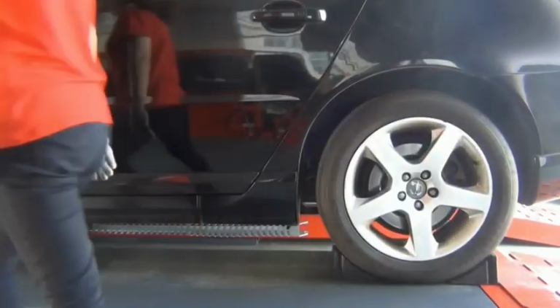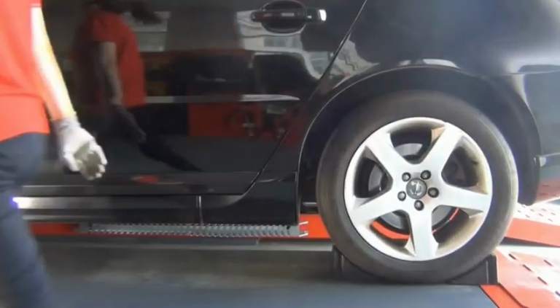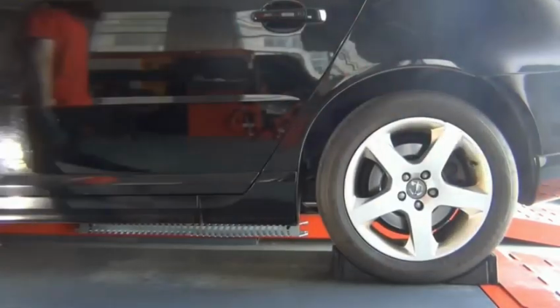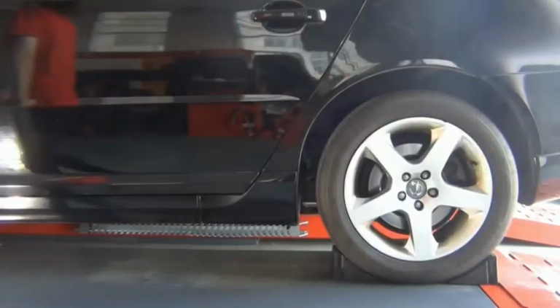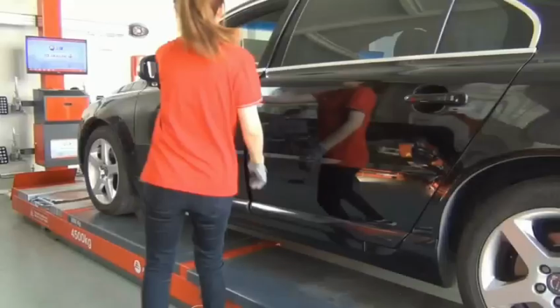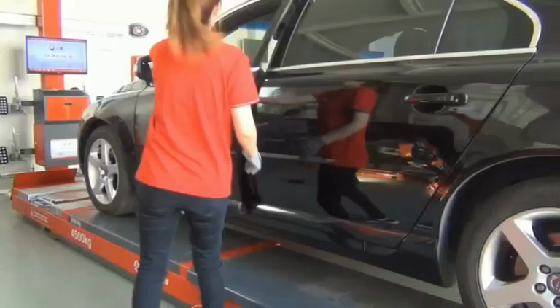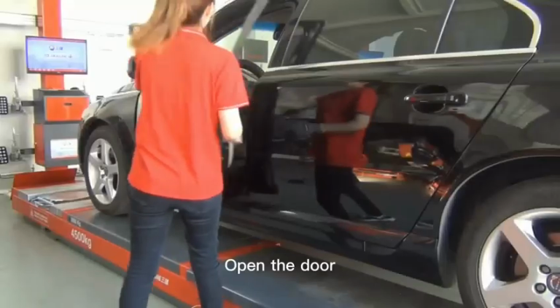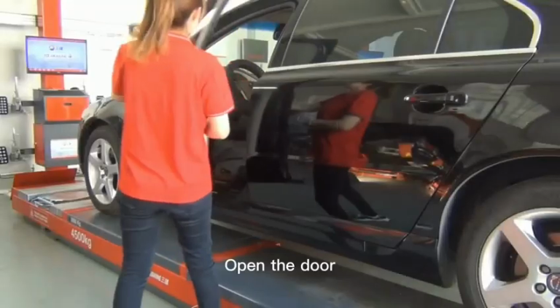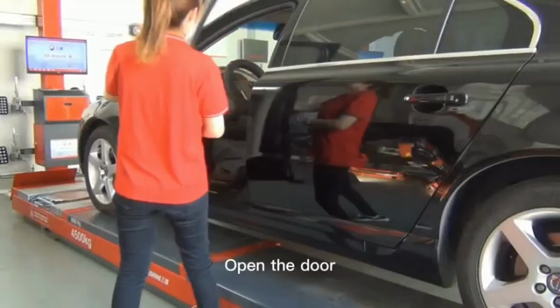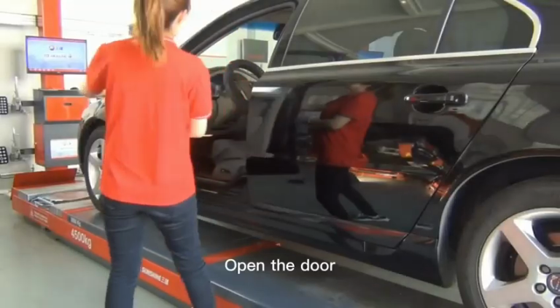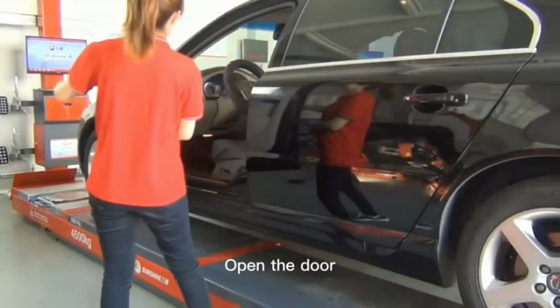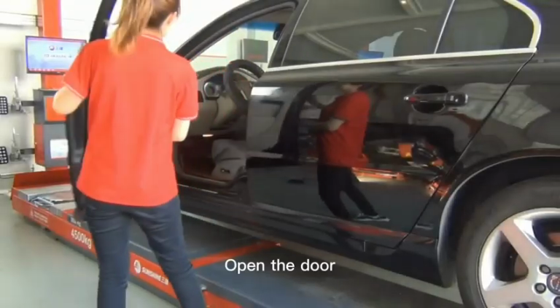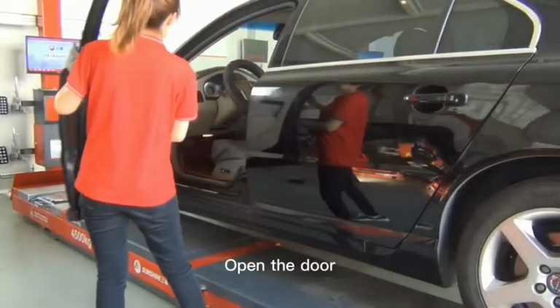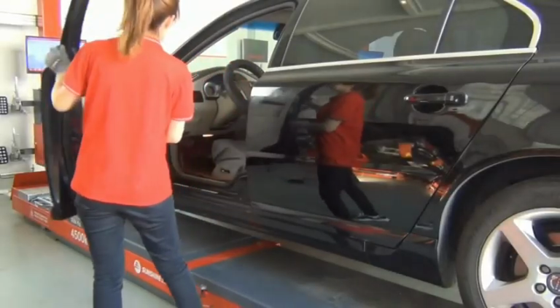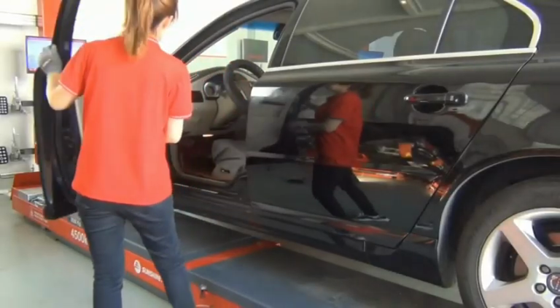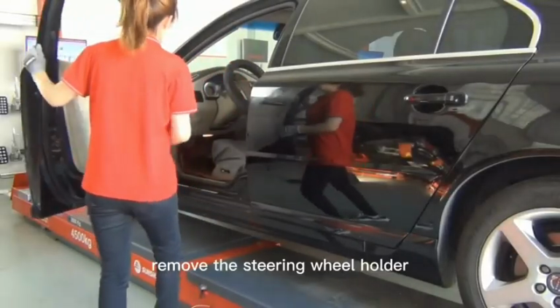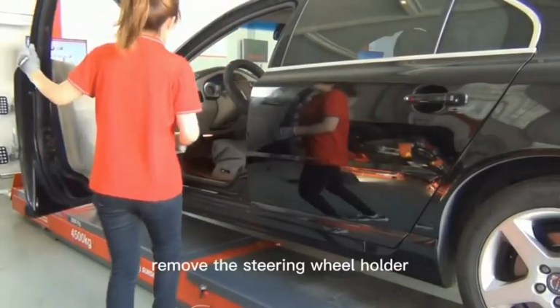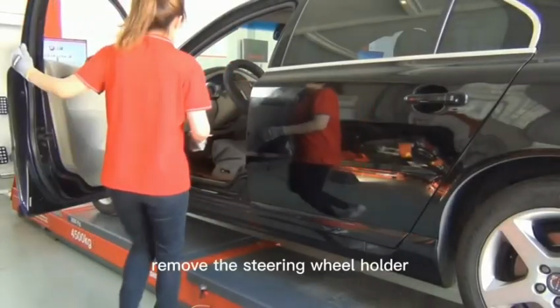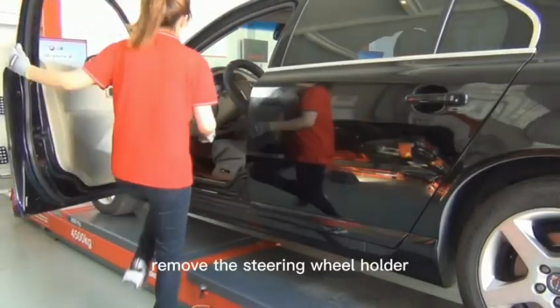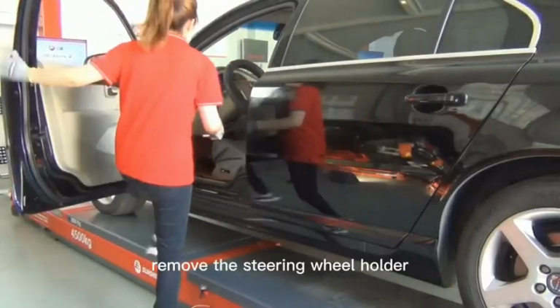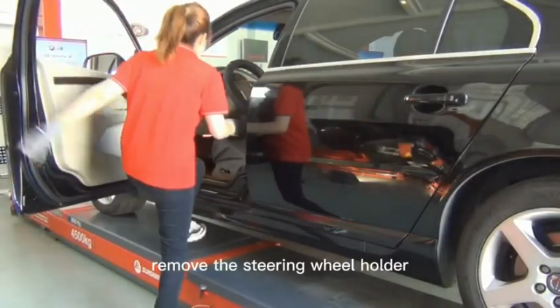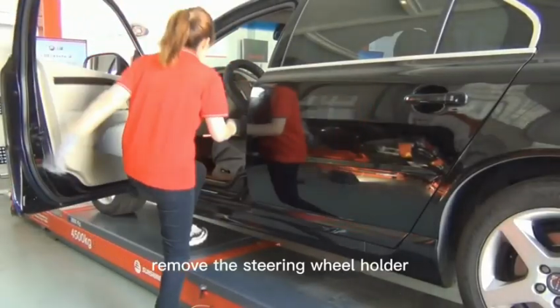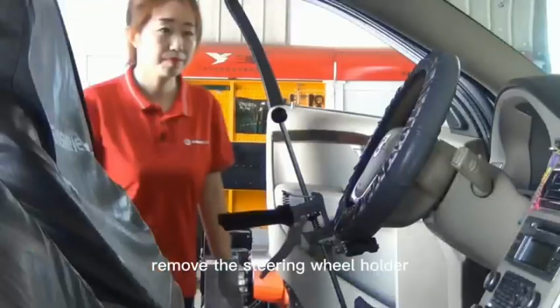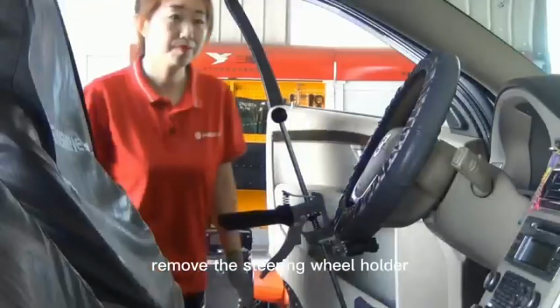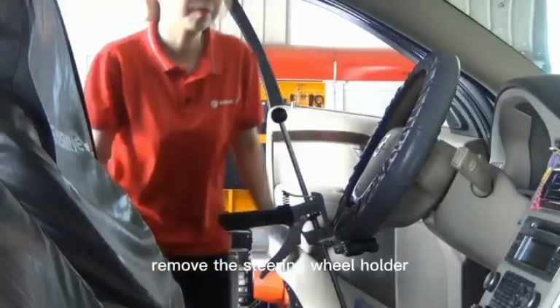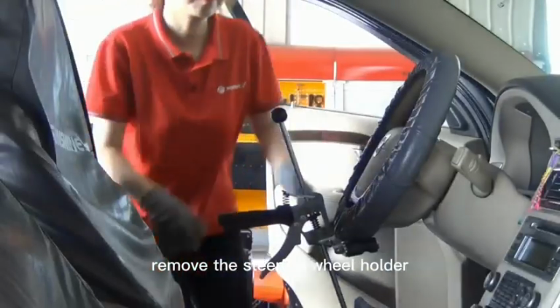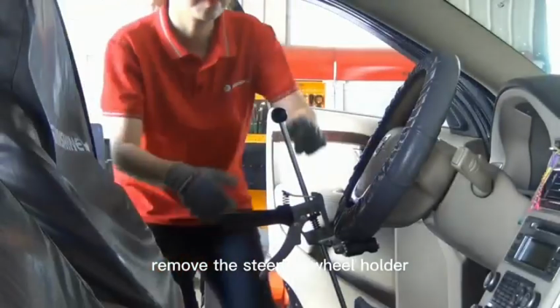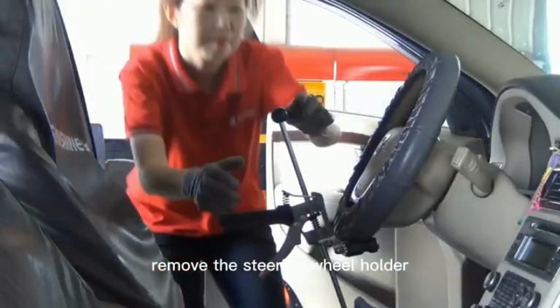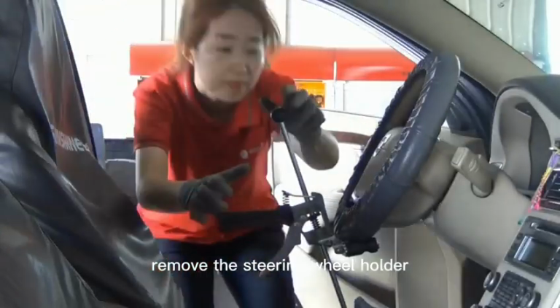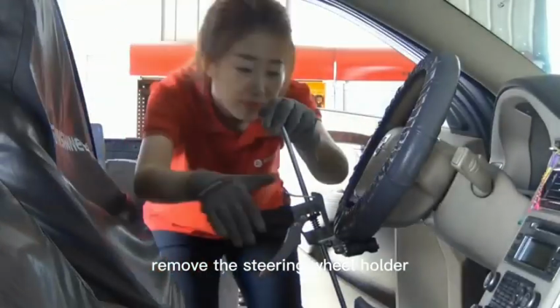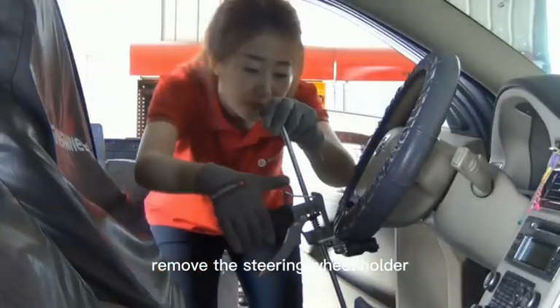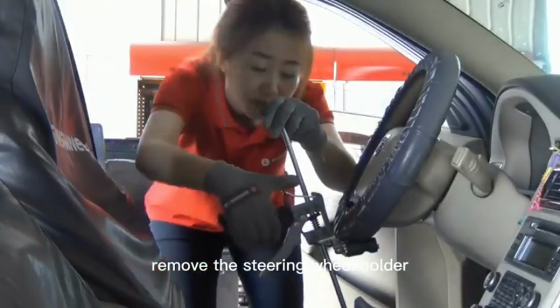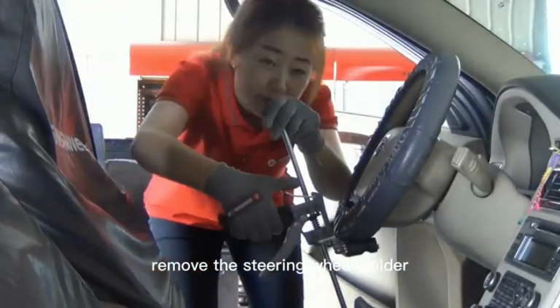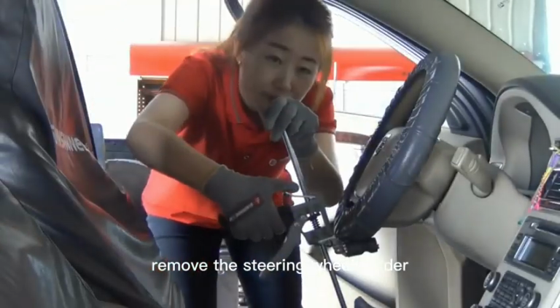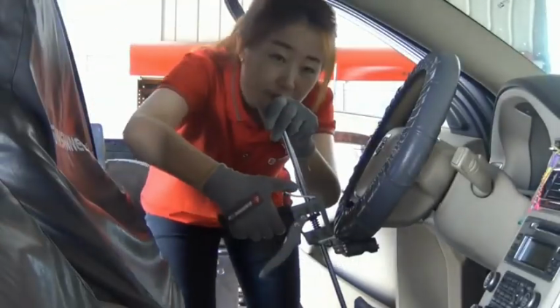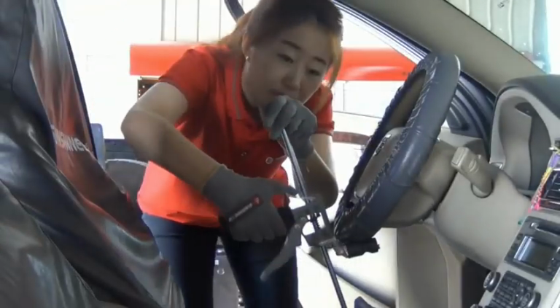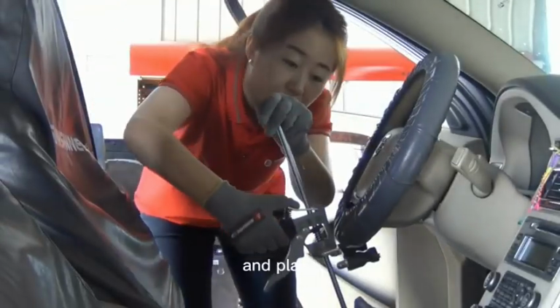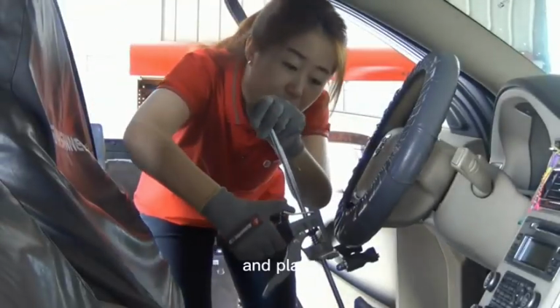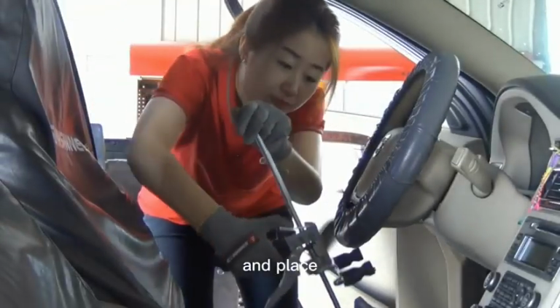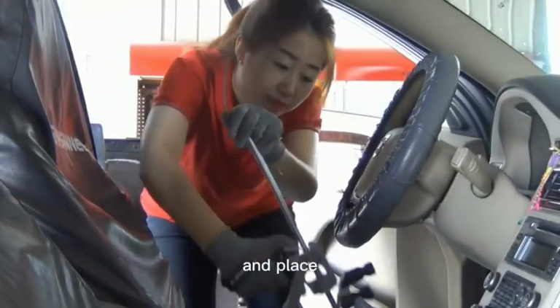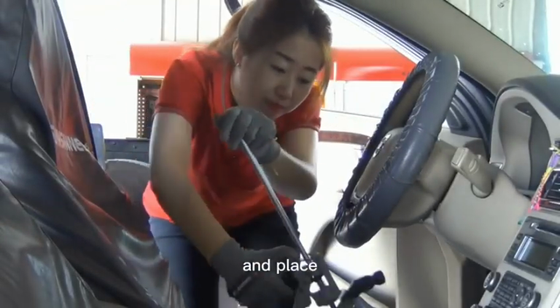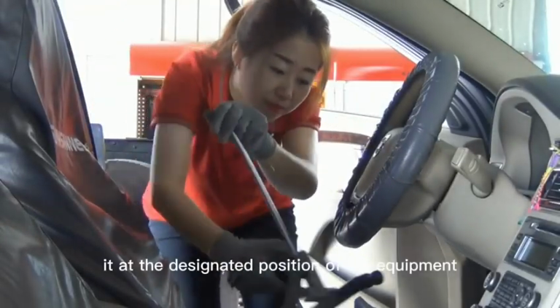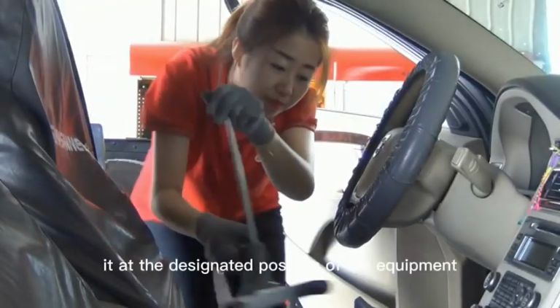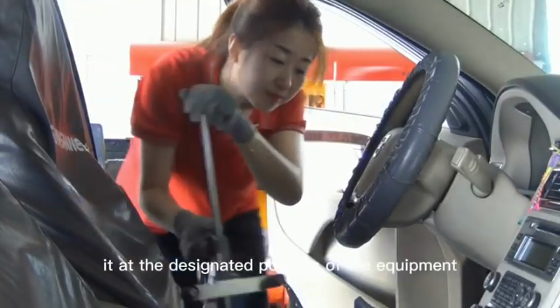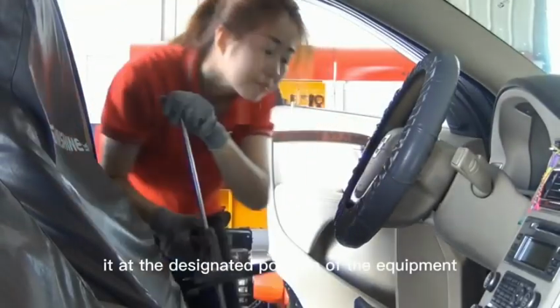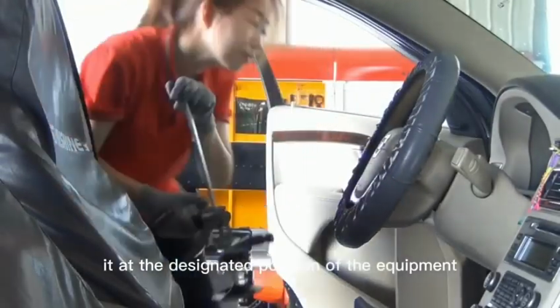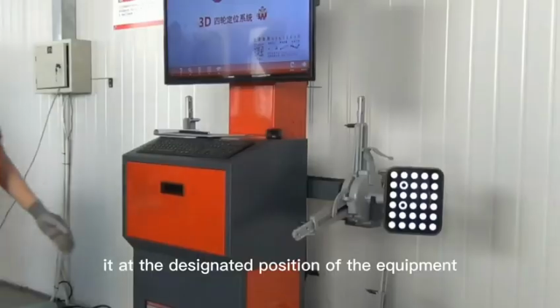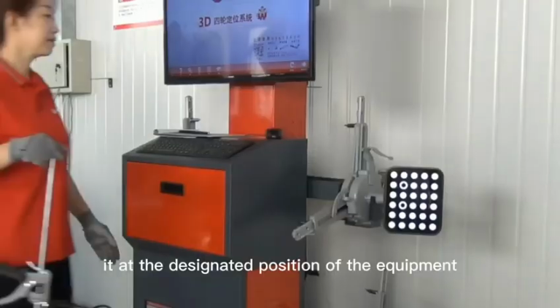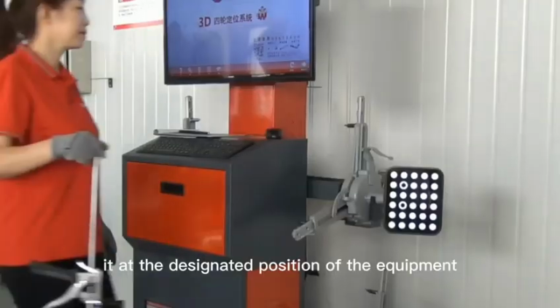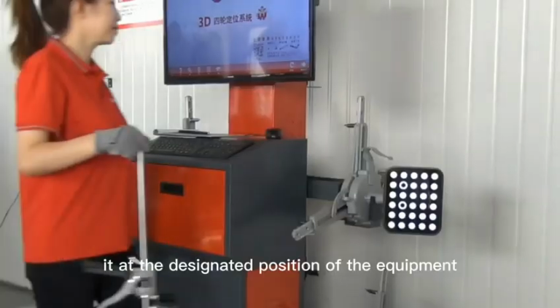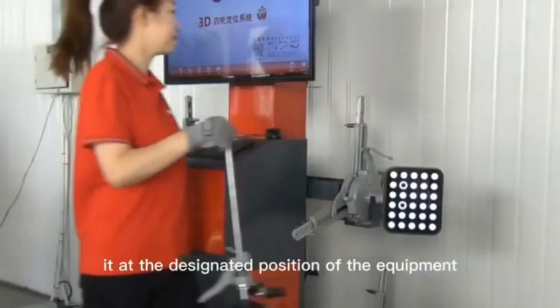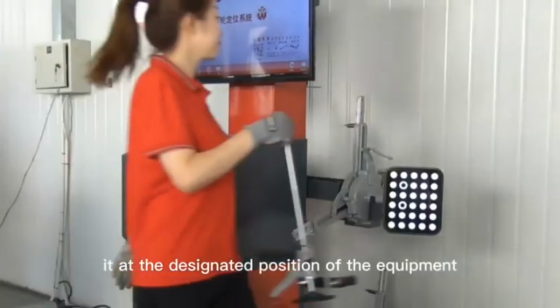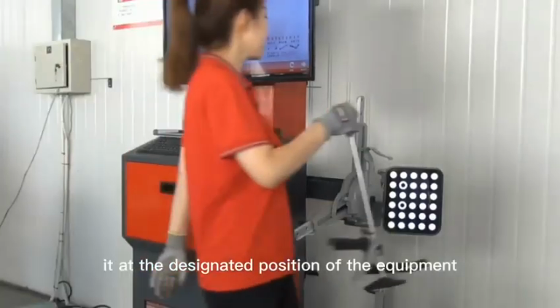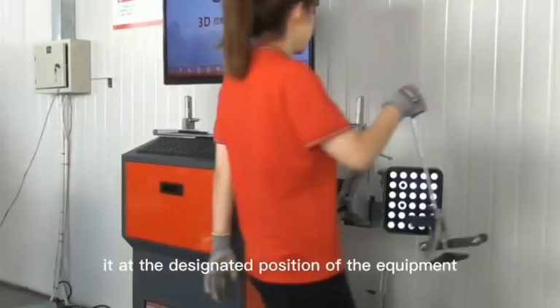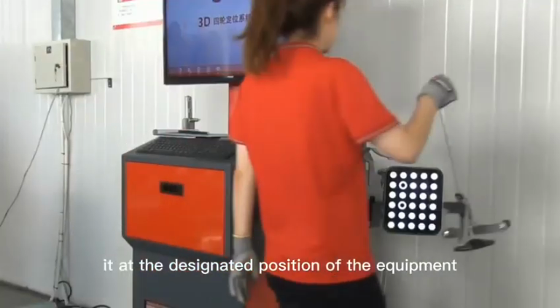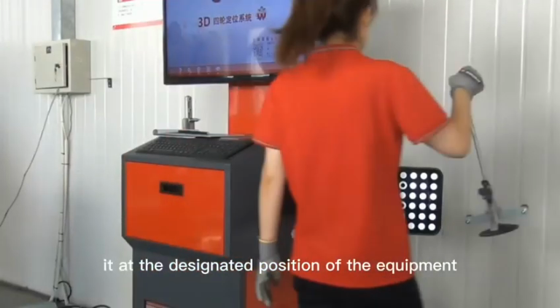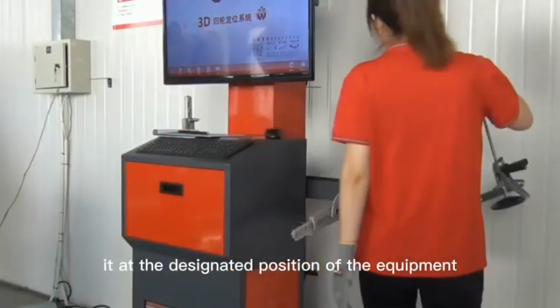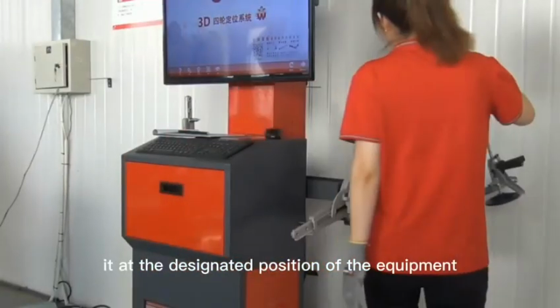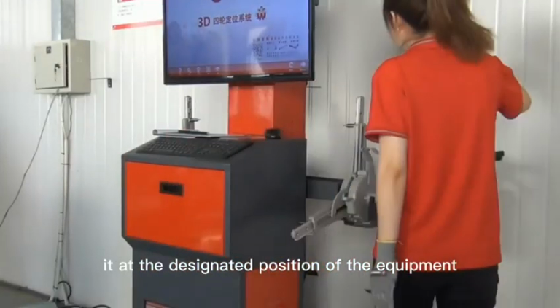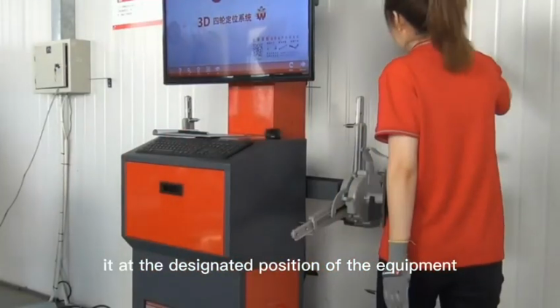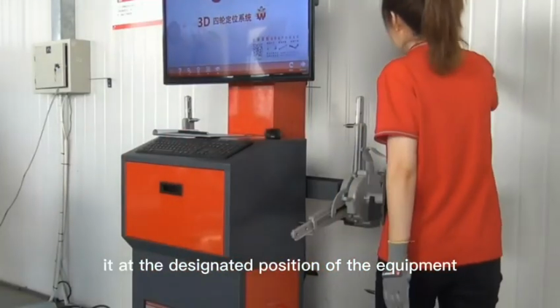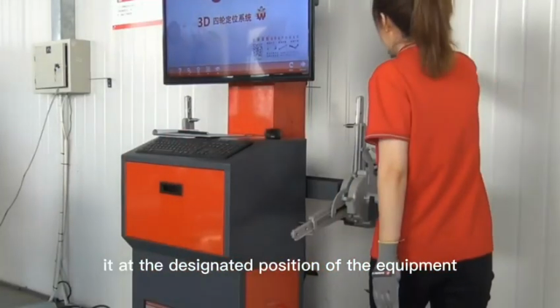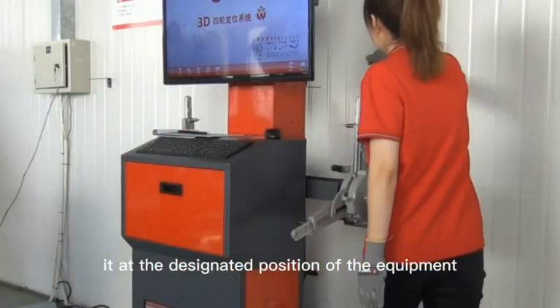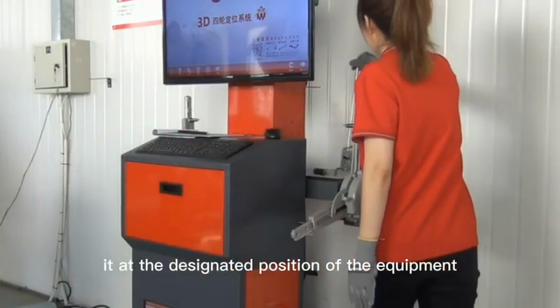Open the door, remove the steering wheel holder, and place it at the designated position of the equipment.